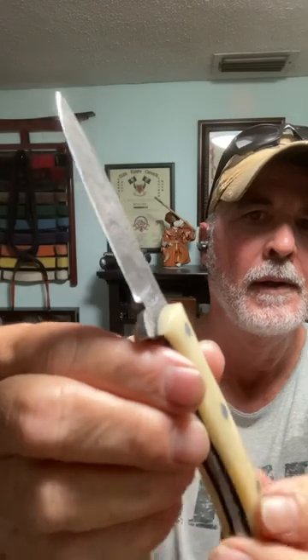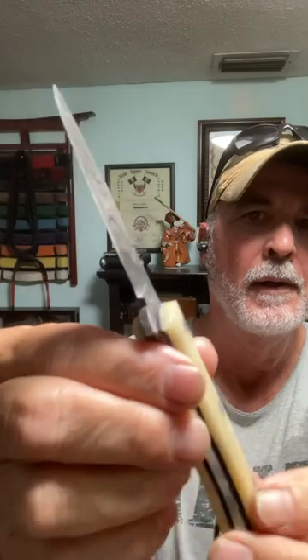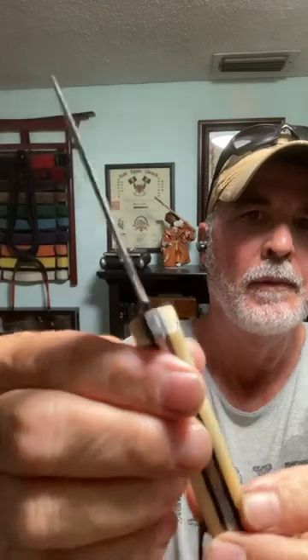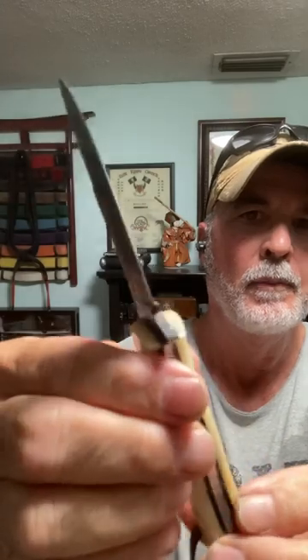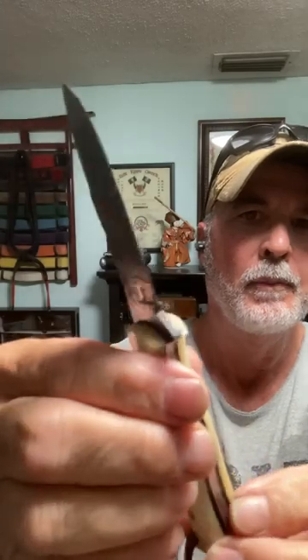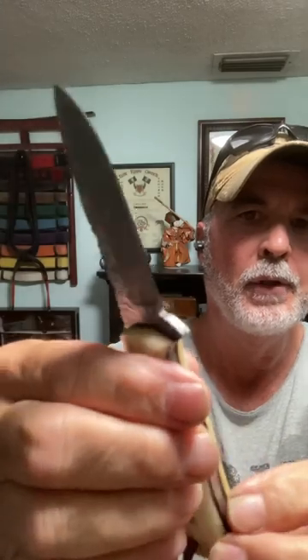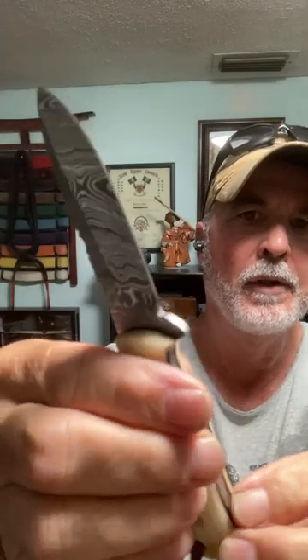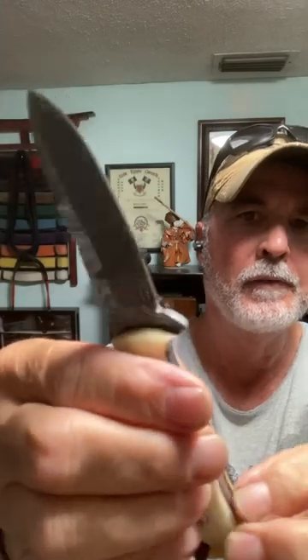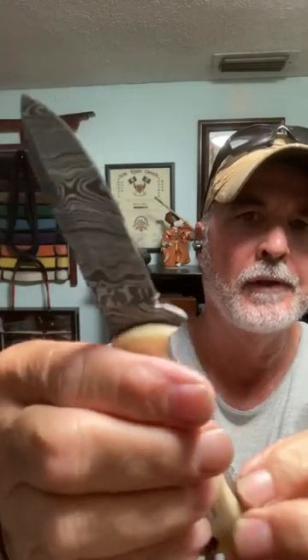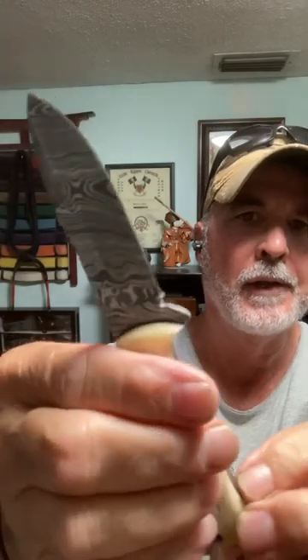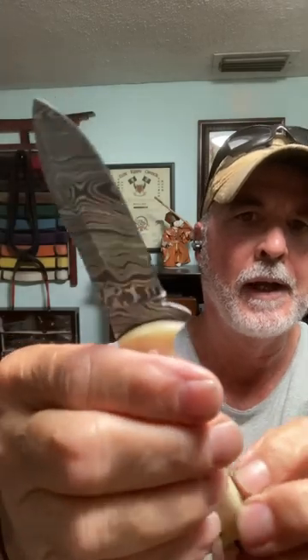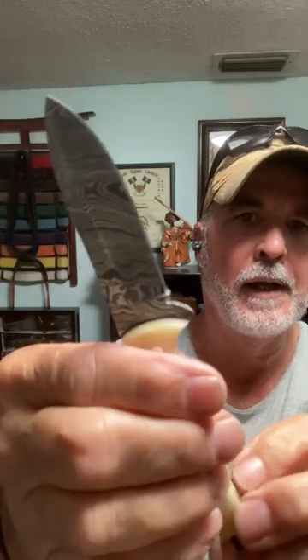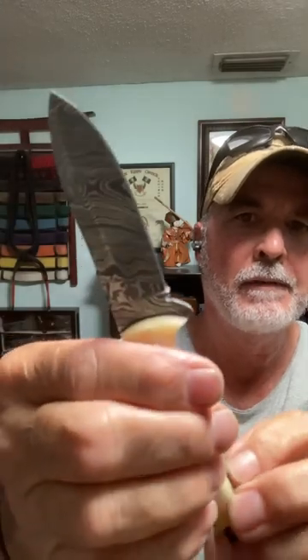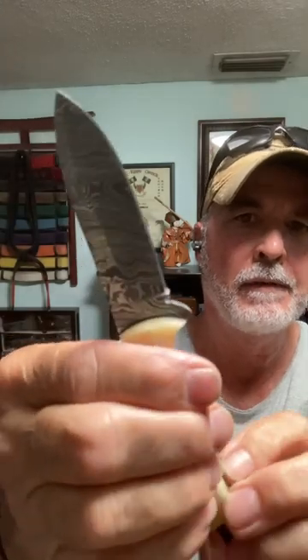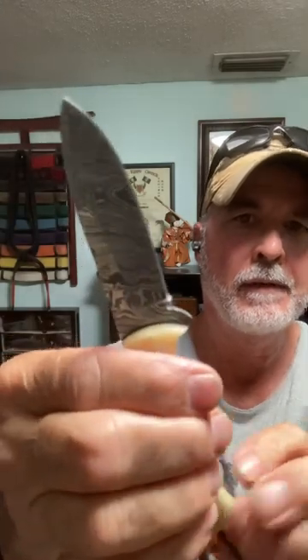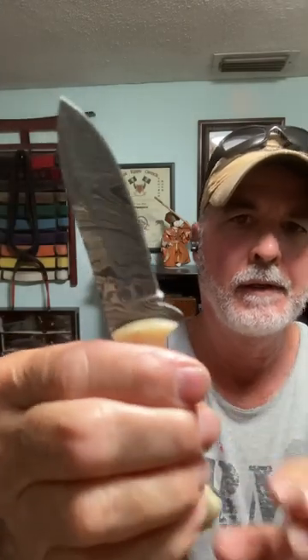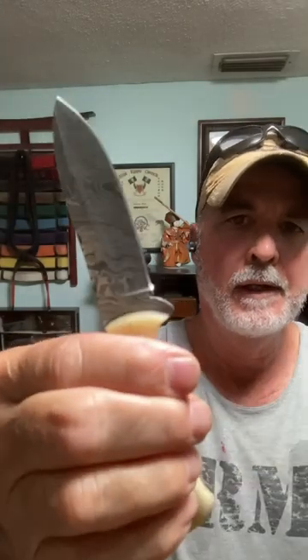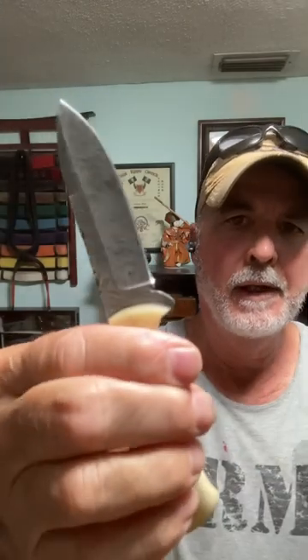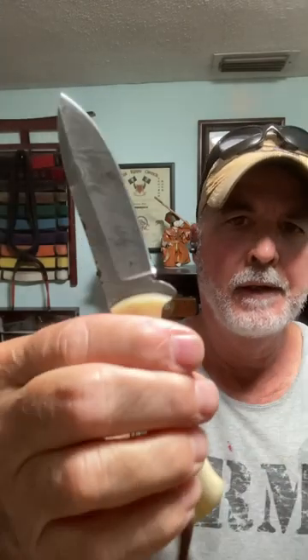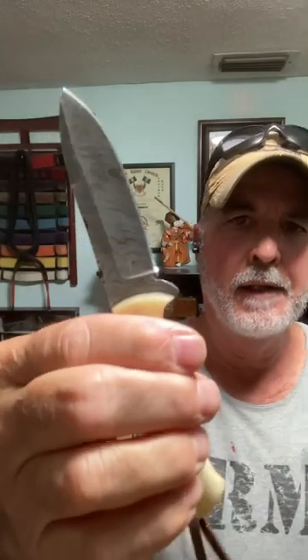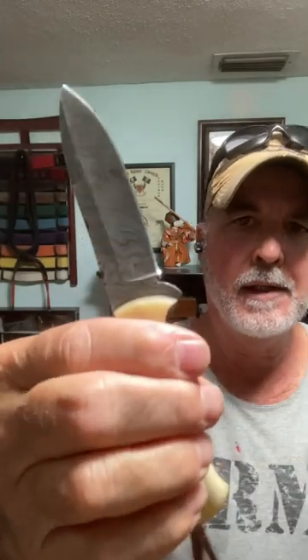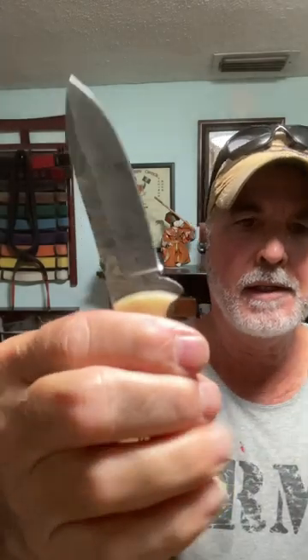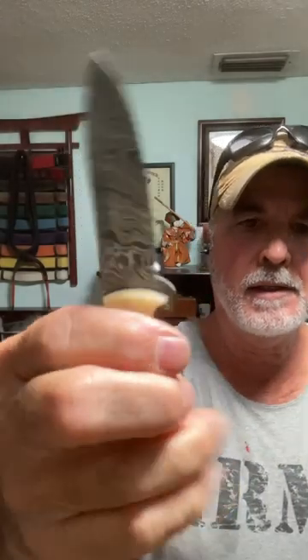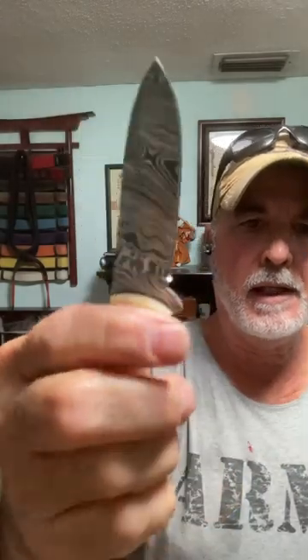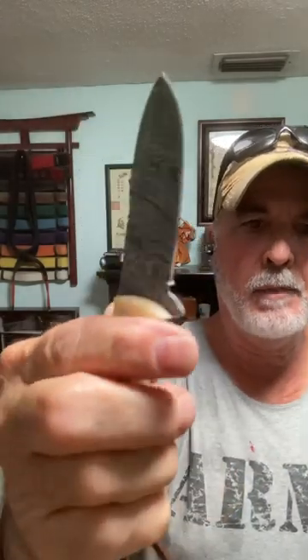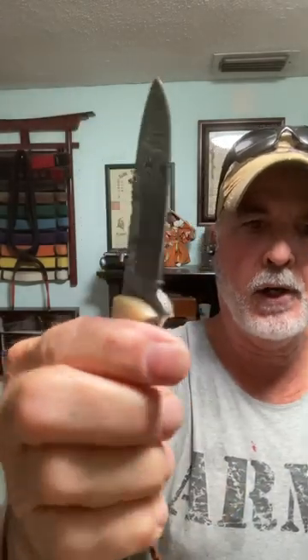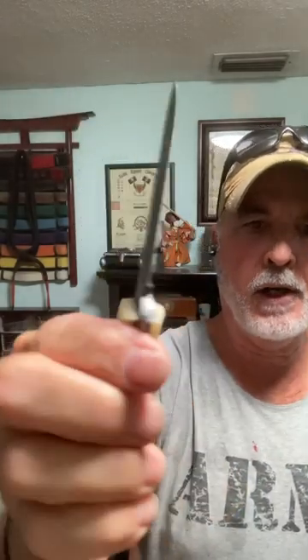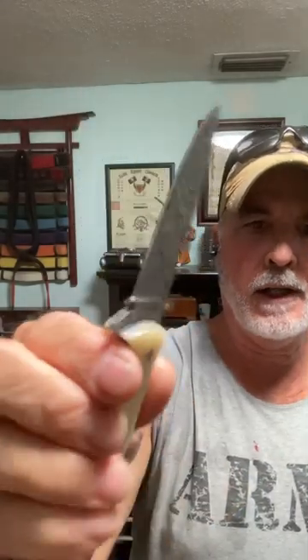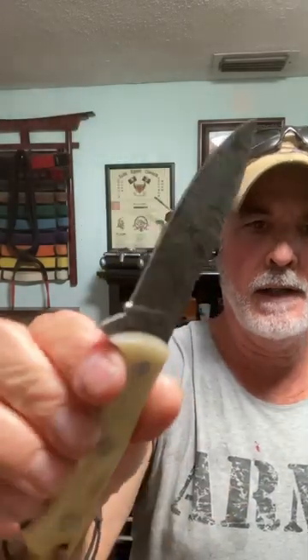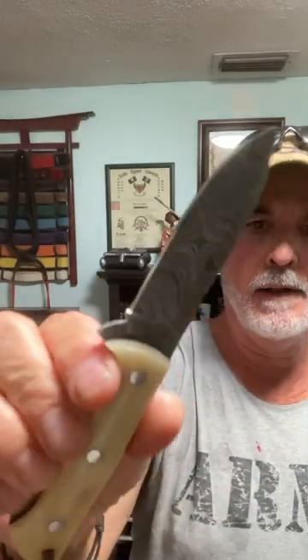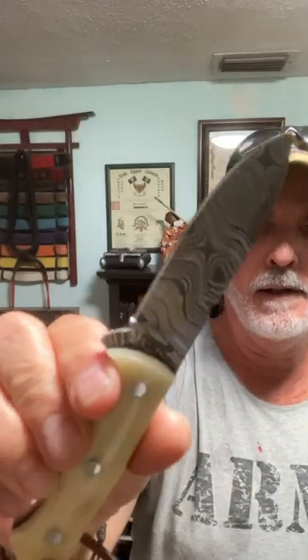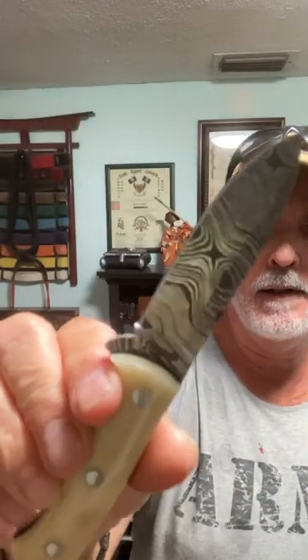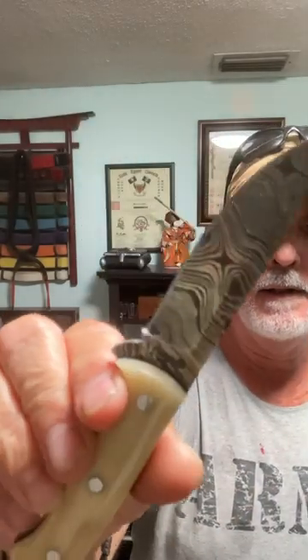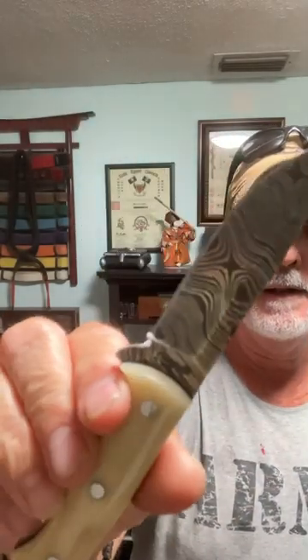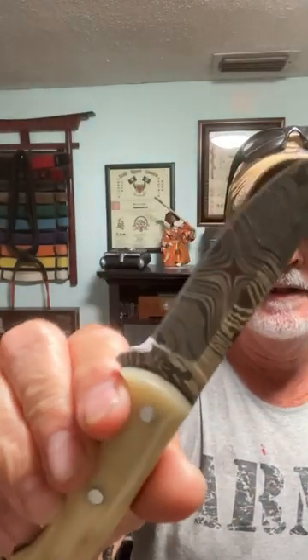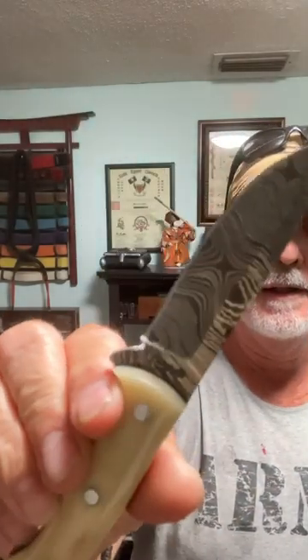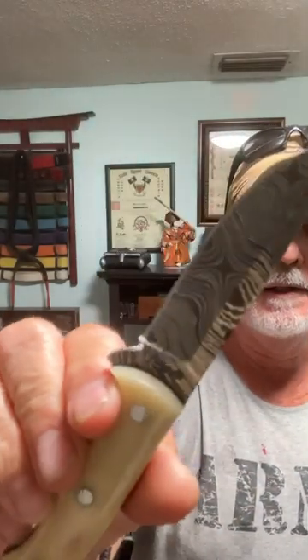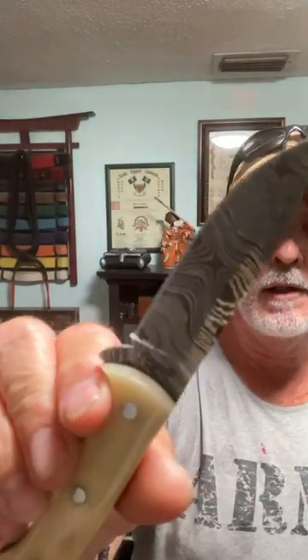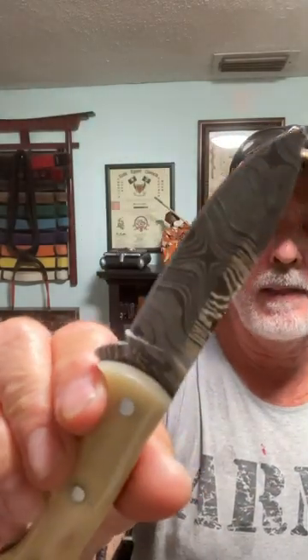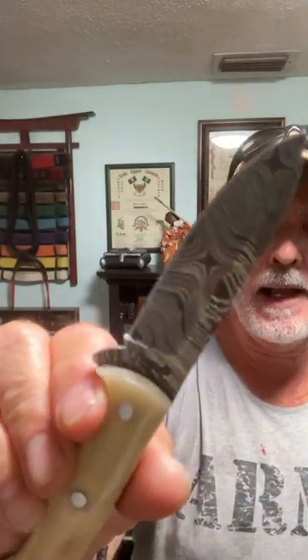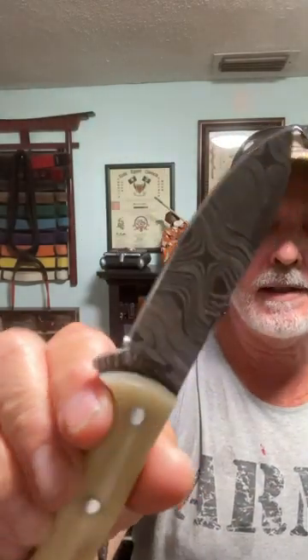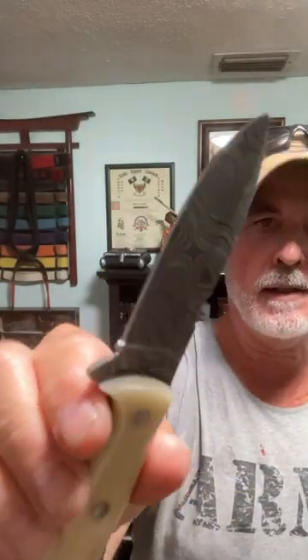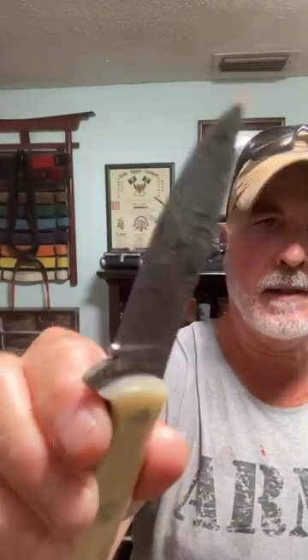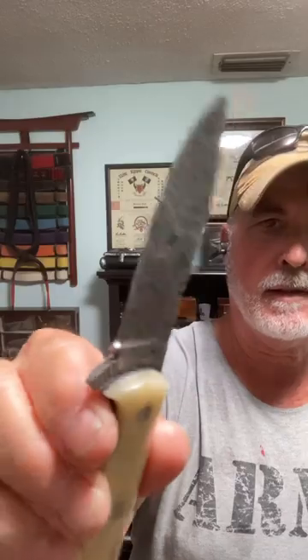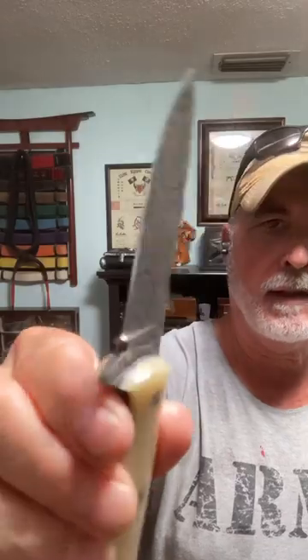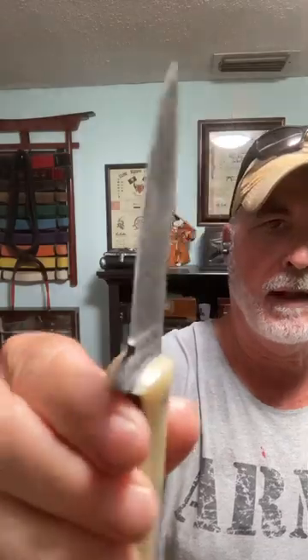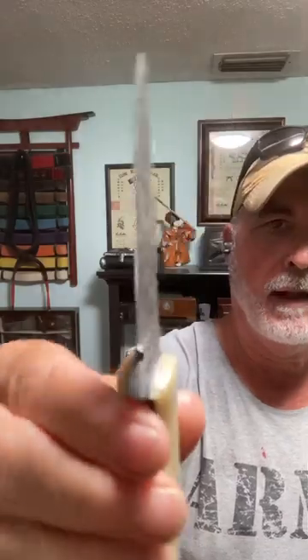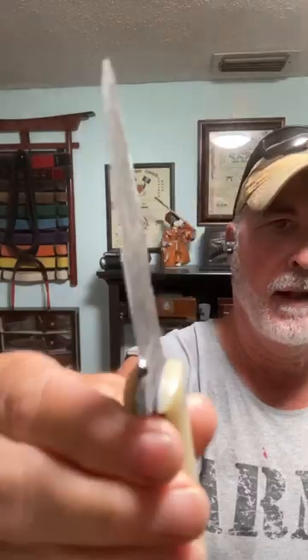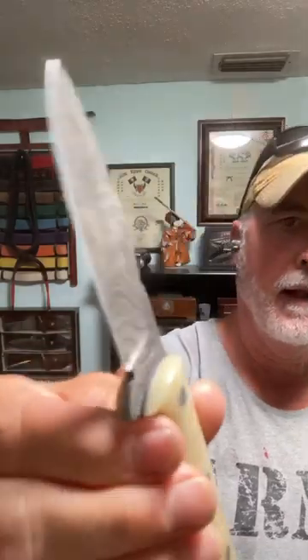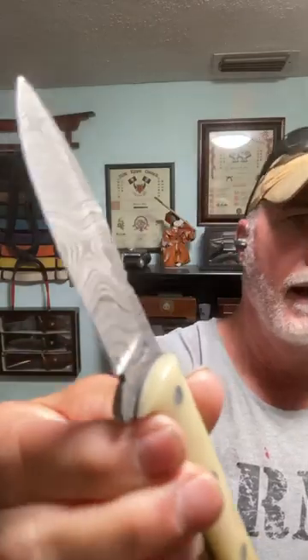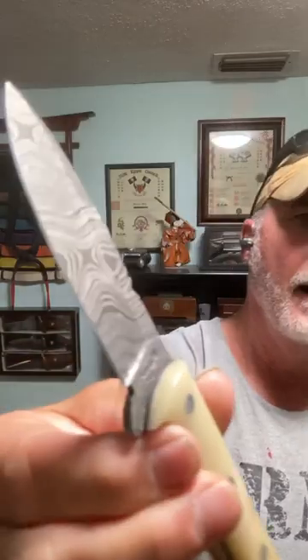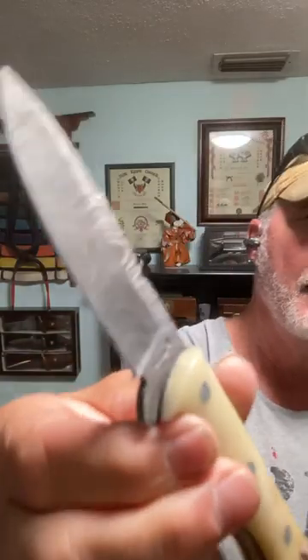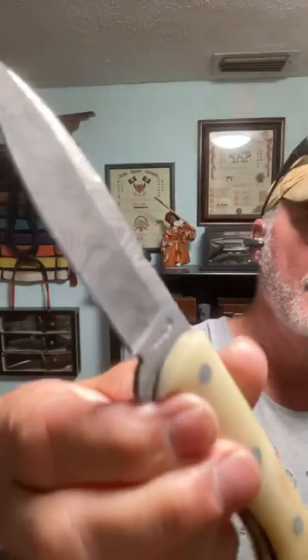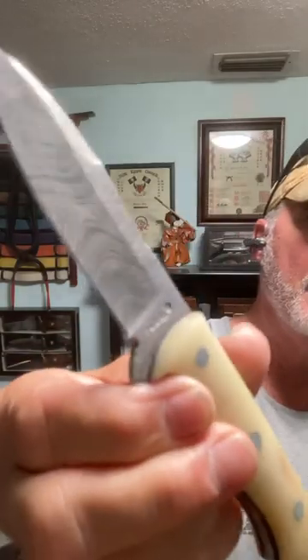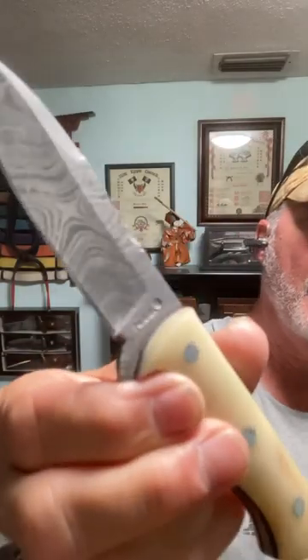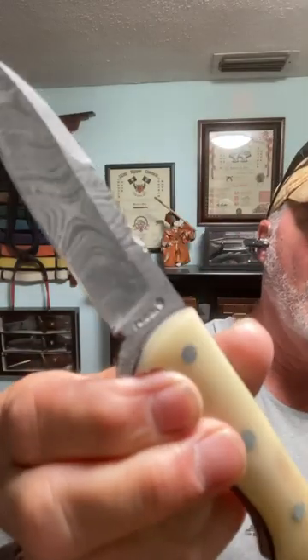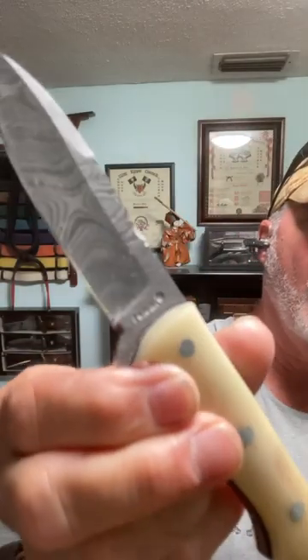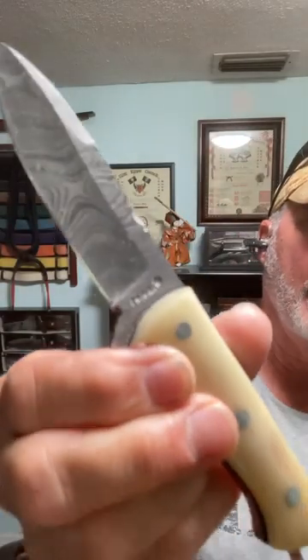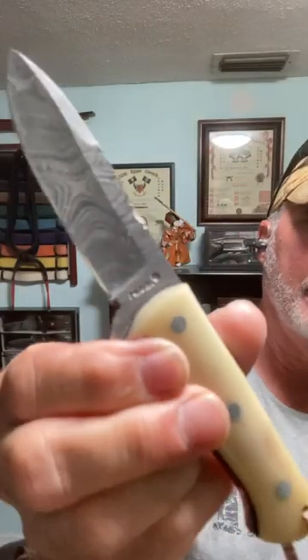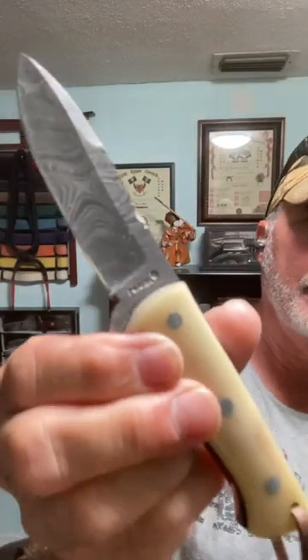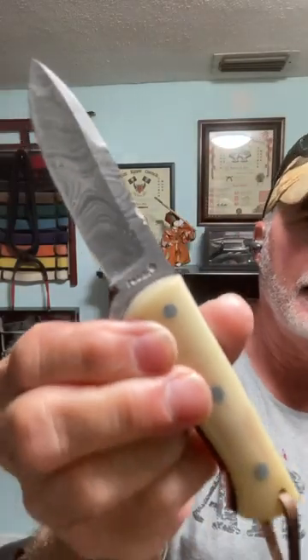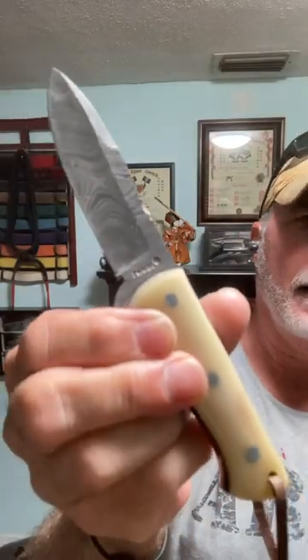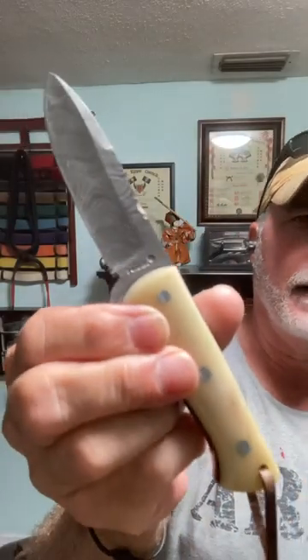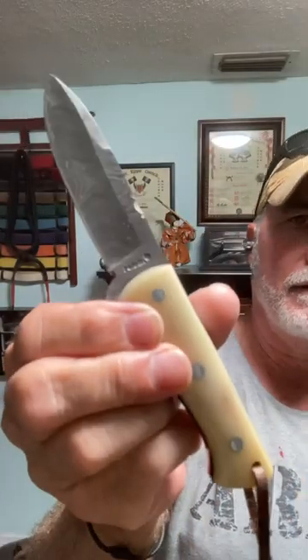Beautiful knife. This is the Perkins Damascus Steel Hunting Knife.